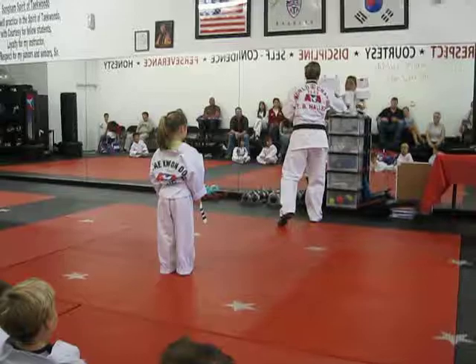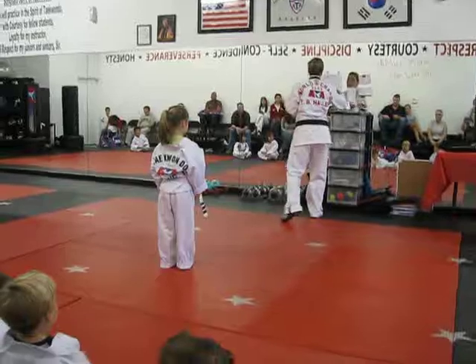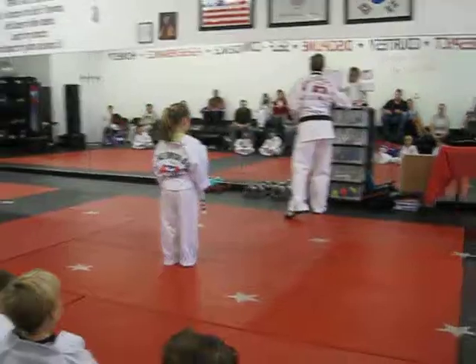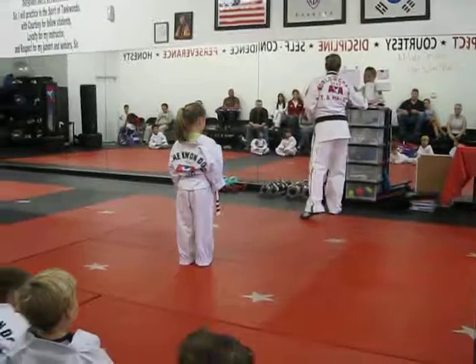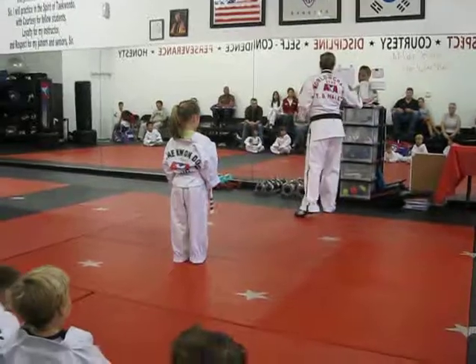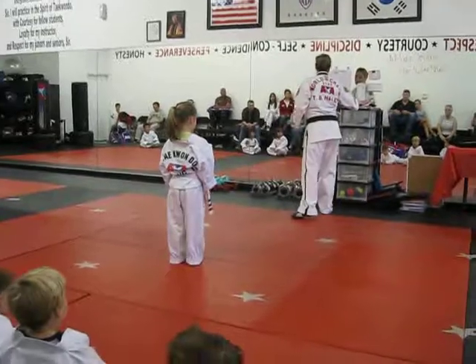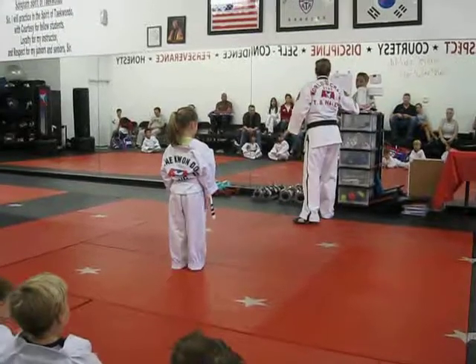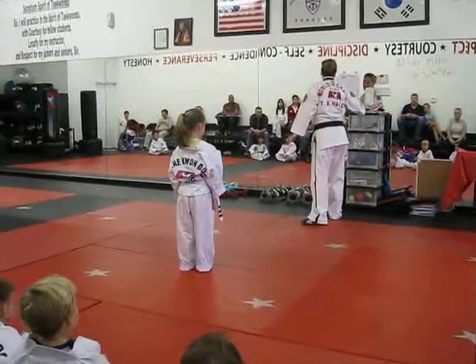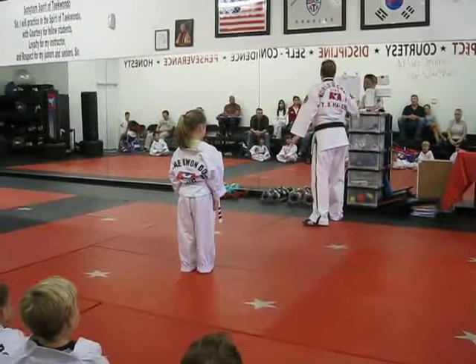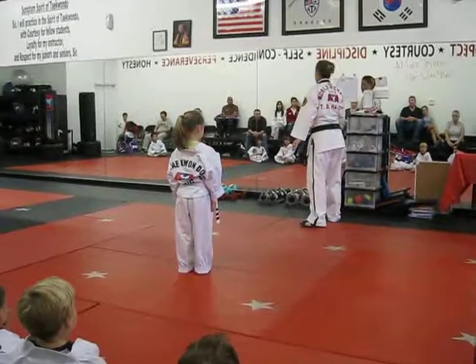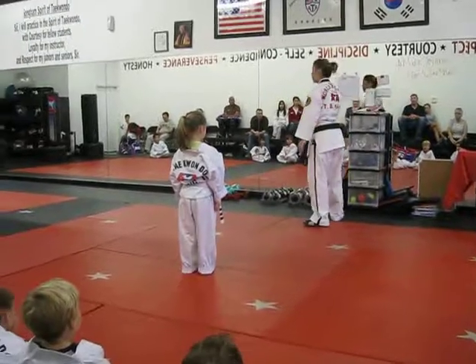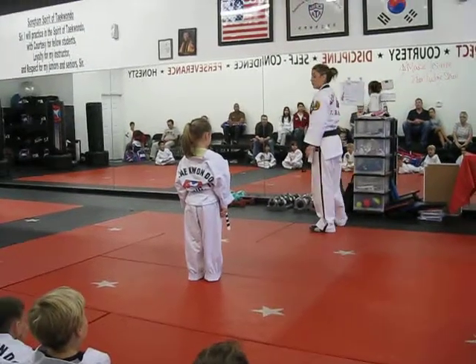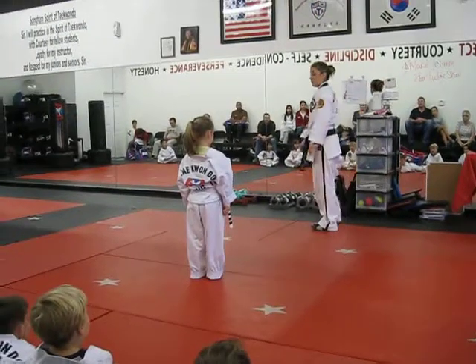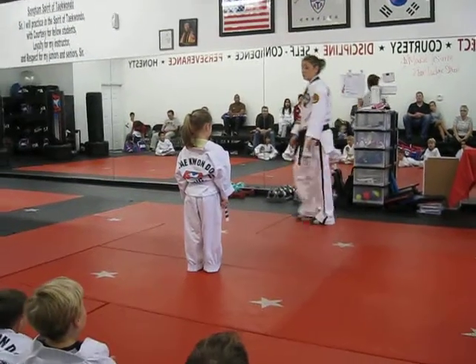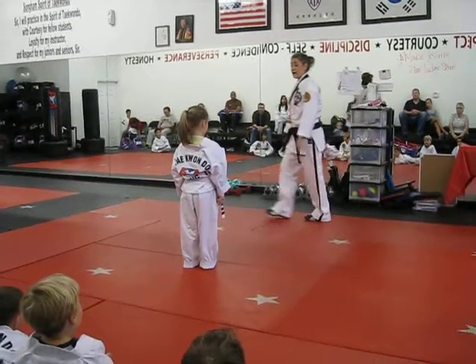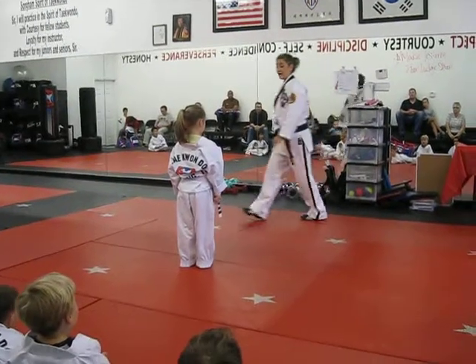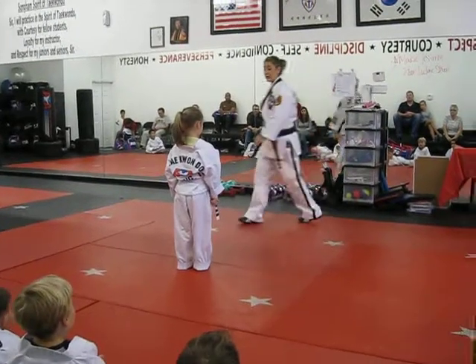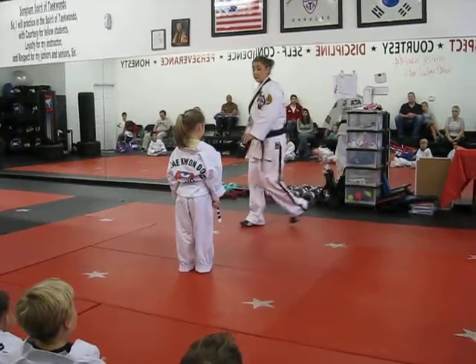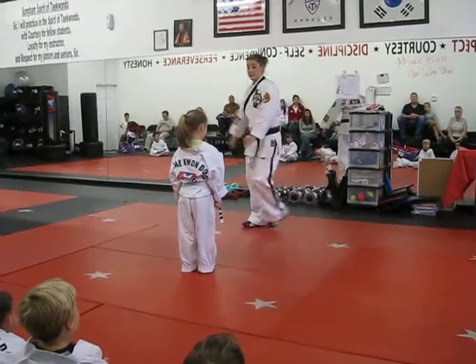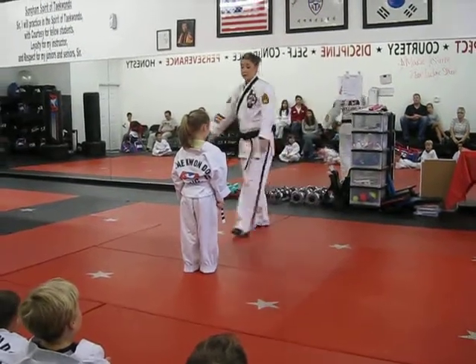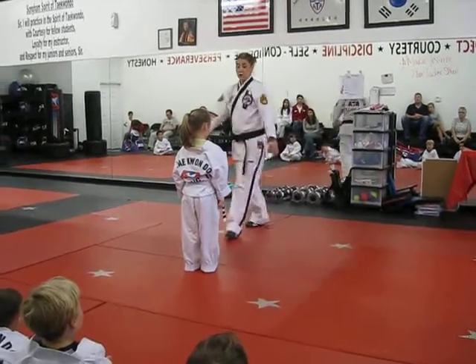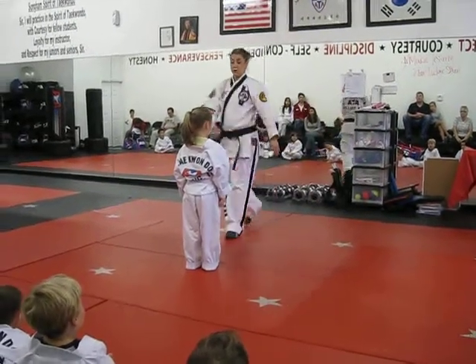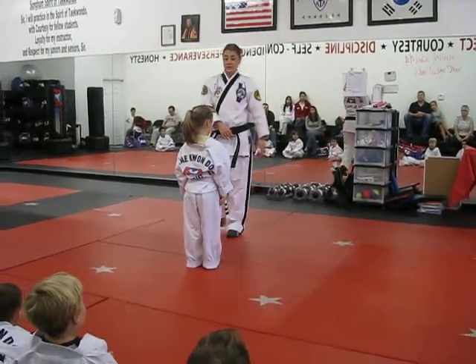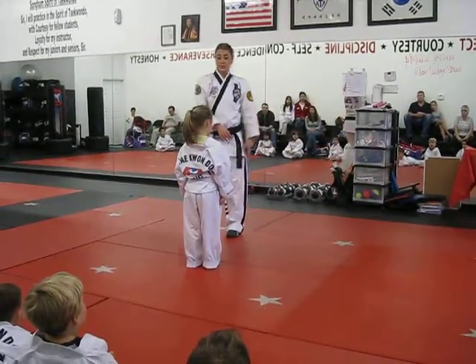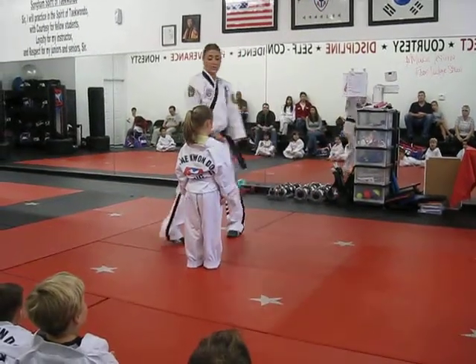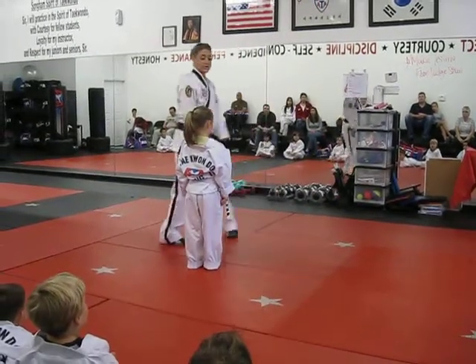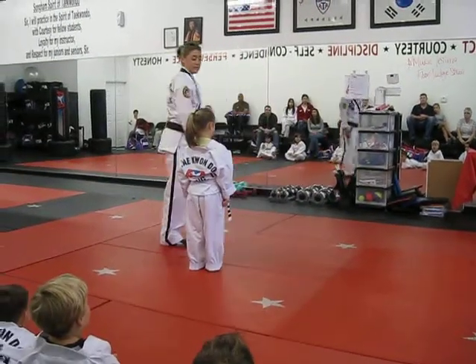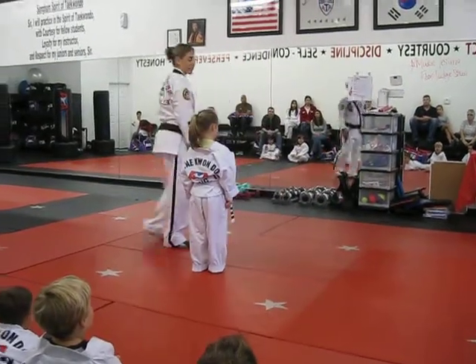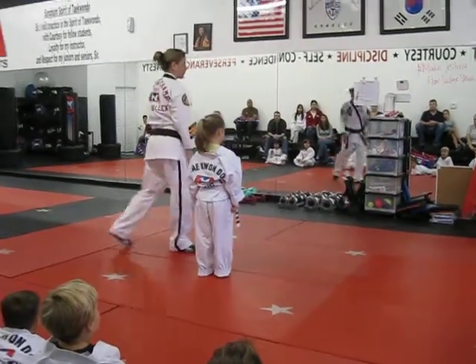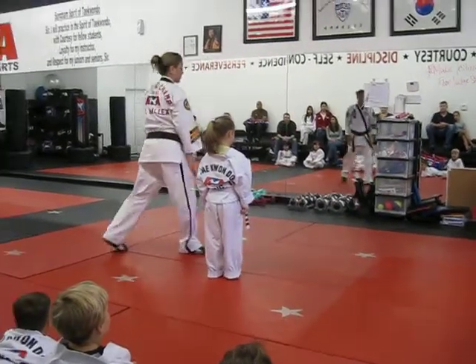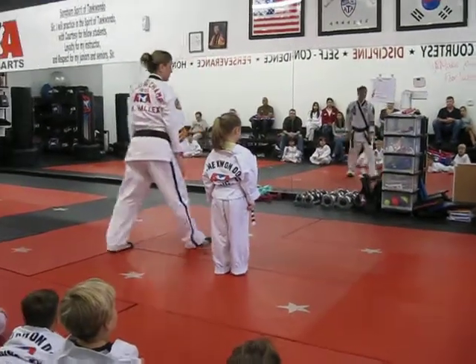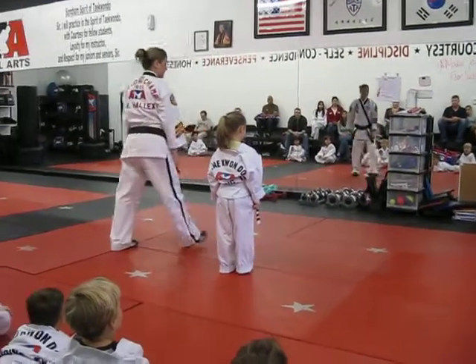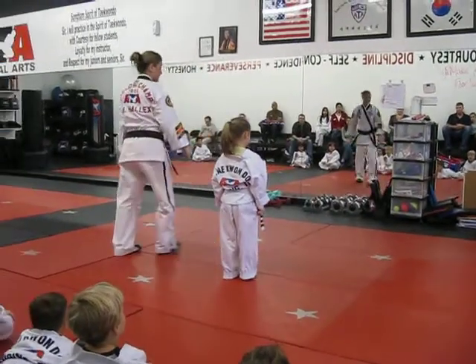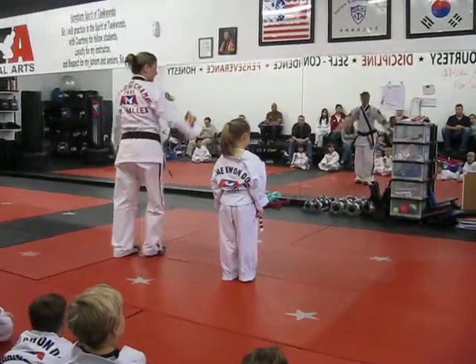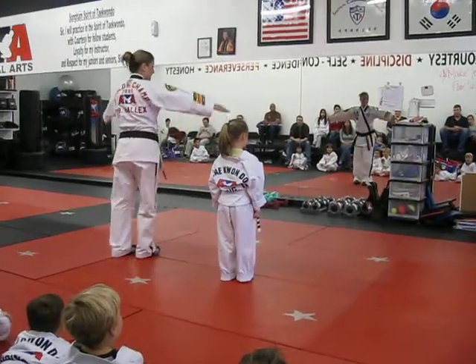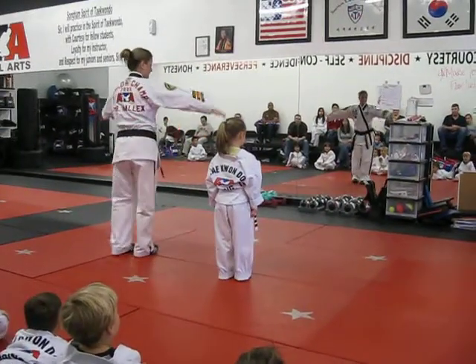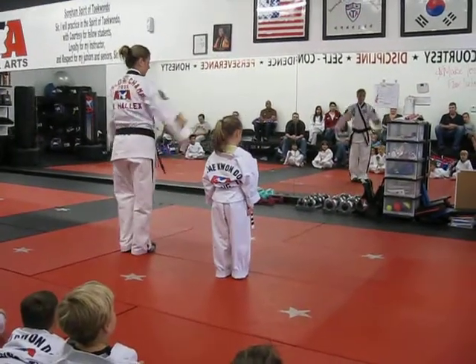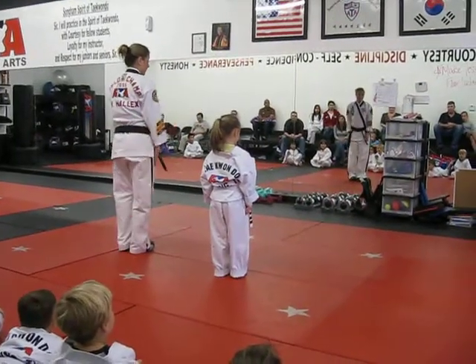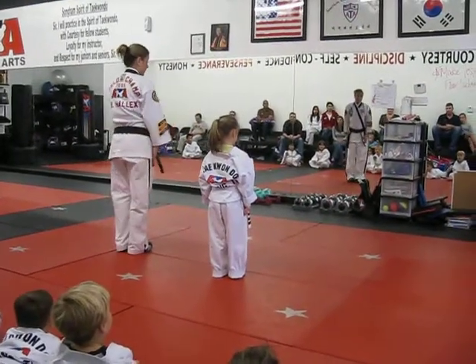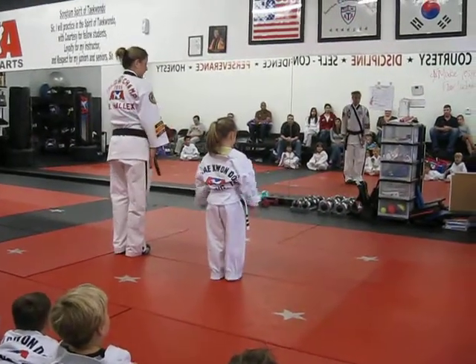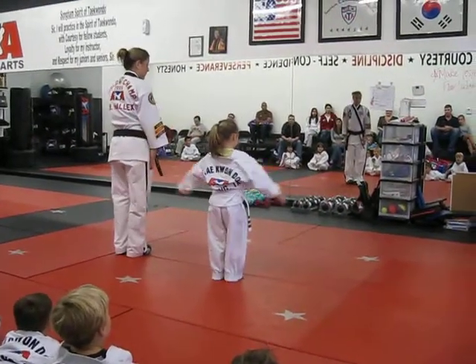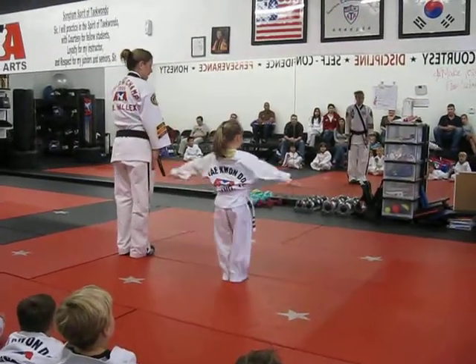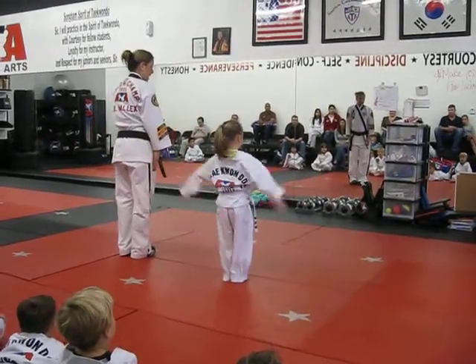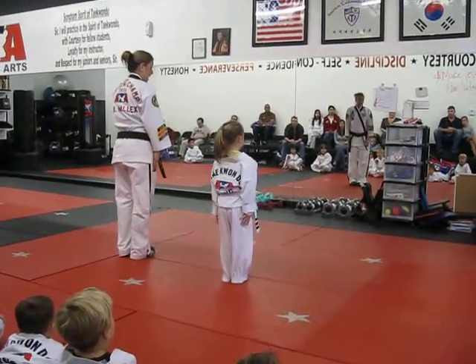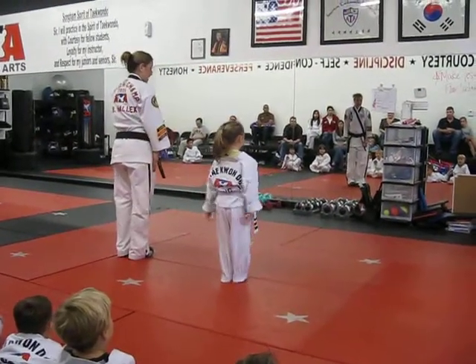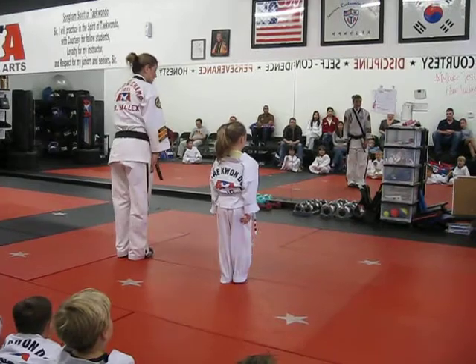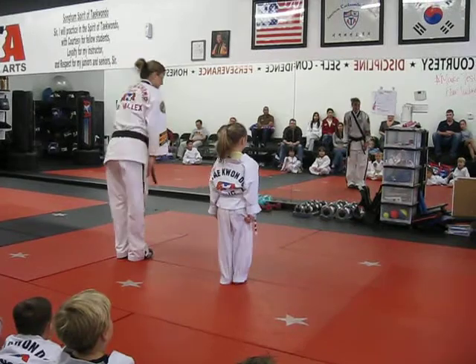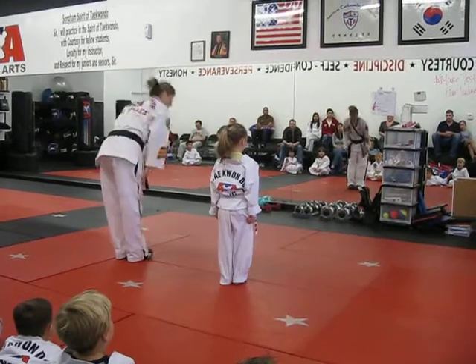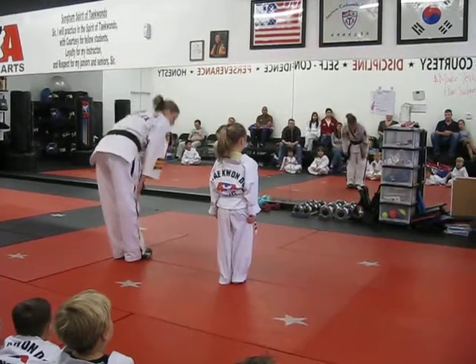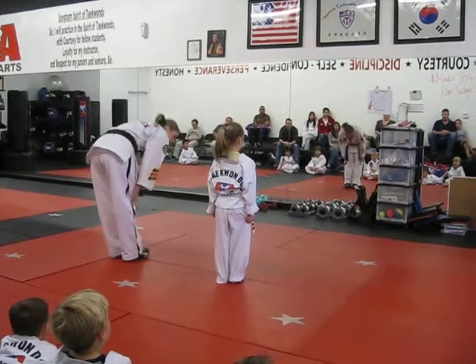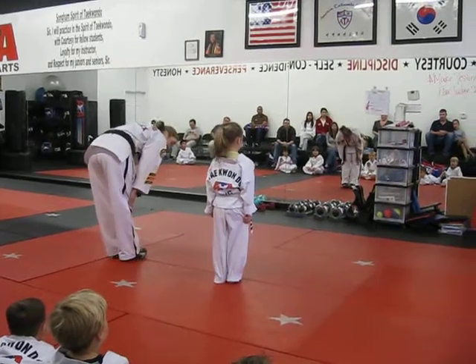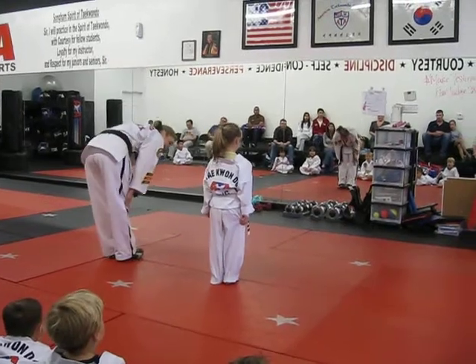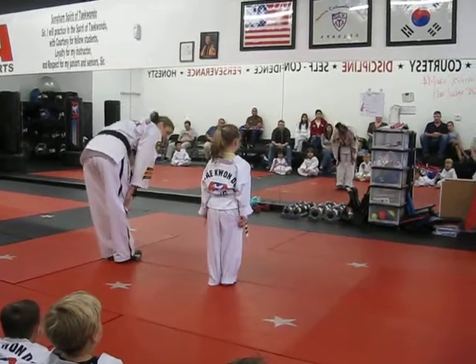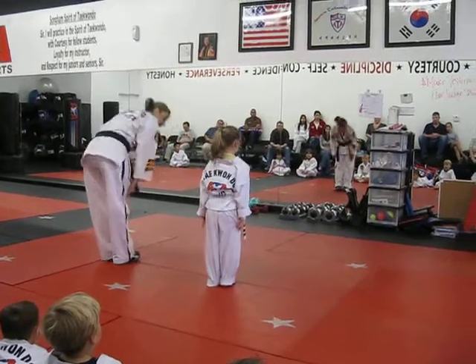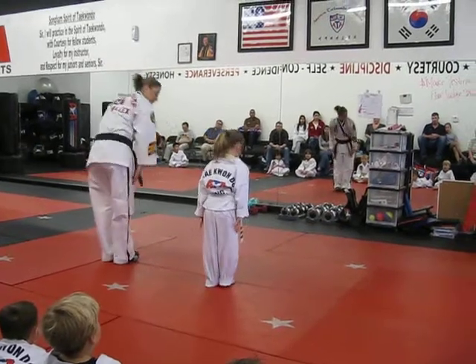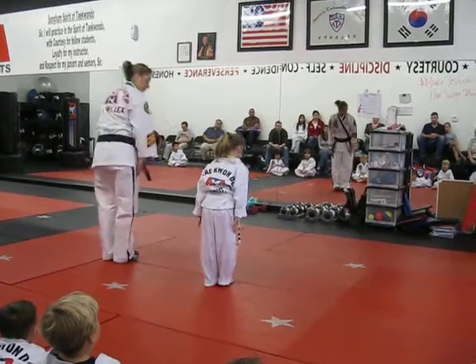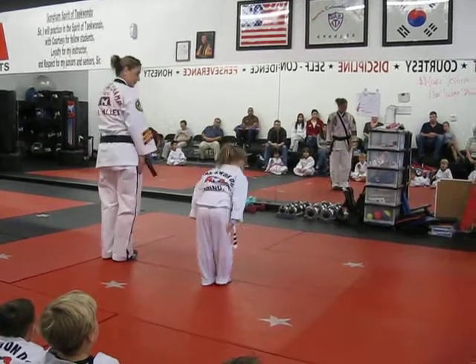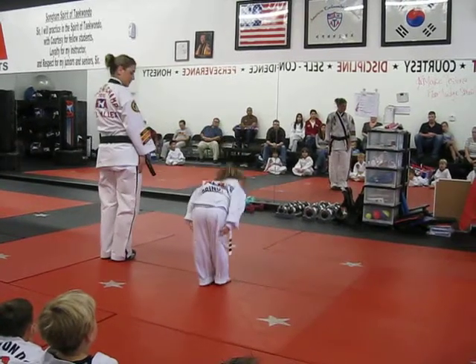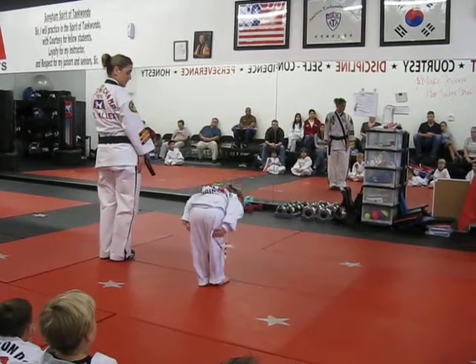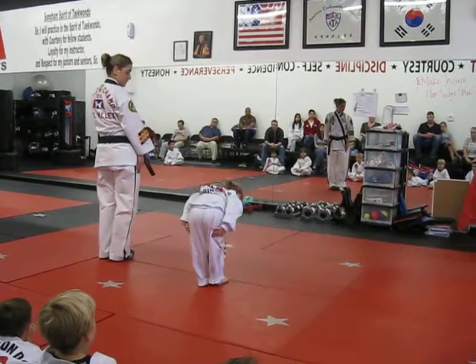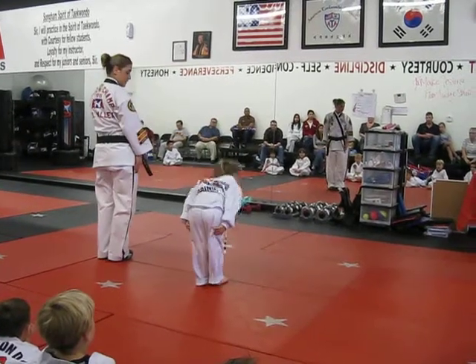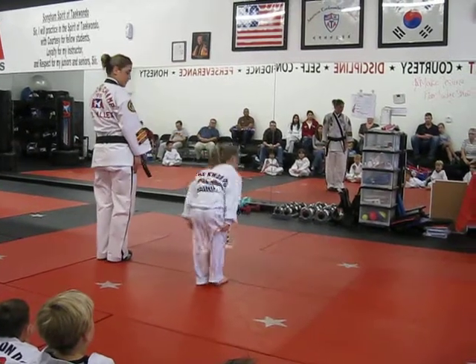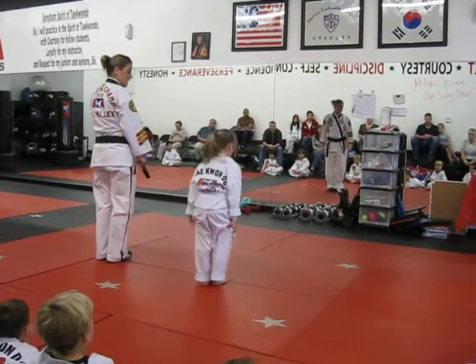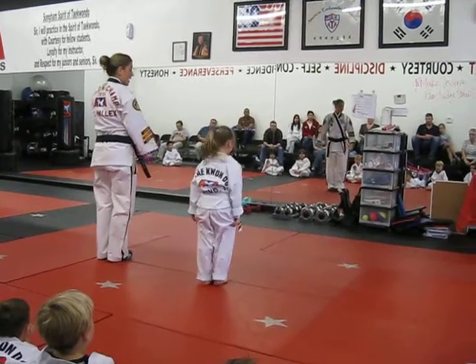All right, ready for a super strong face to front. Set, bow. Say A-T-A. A-T-A.